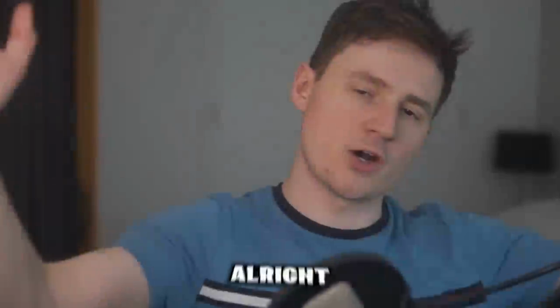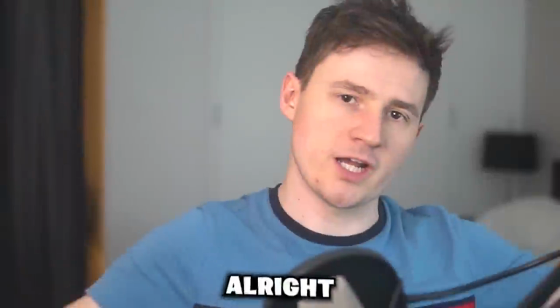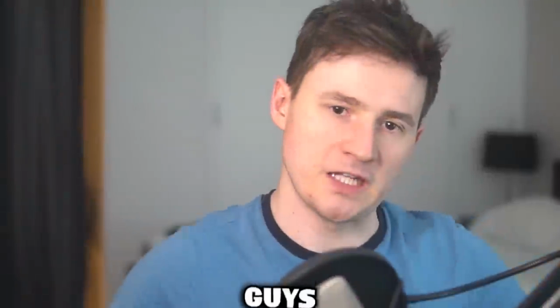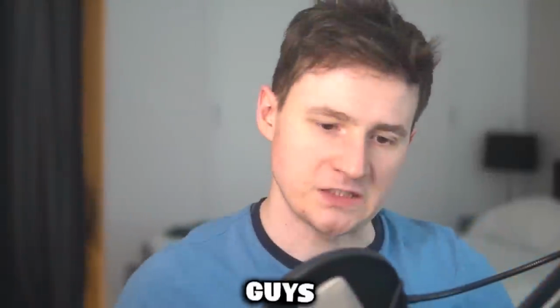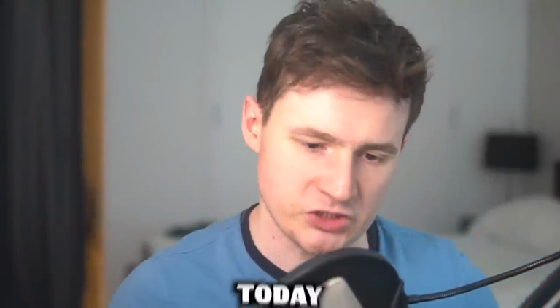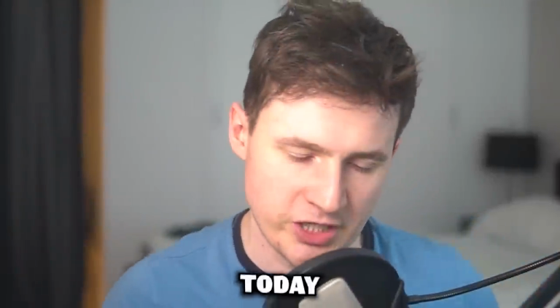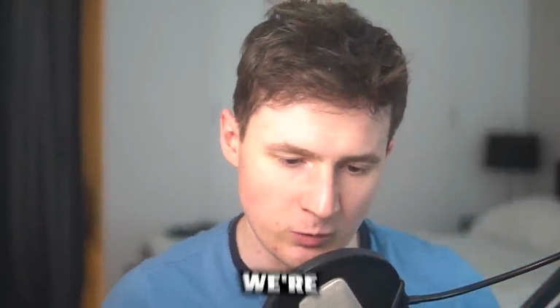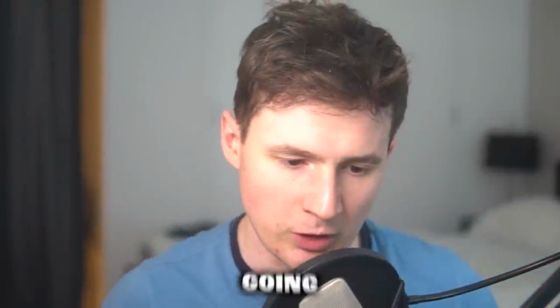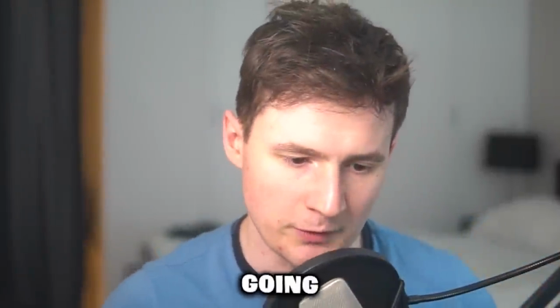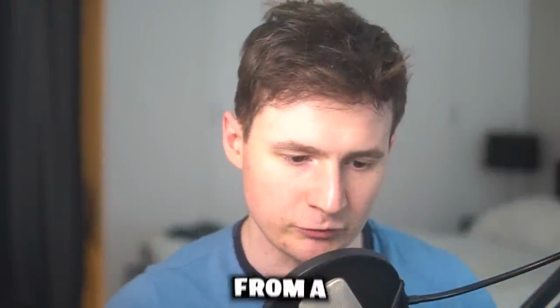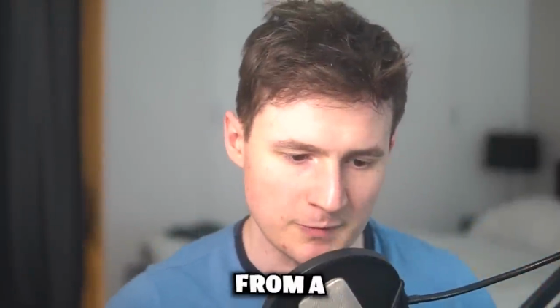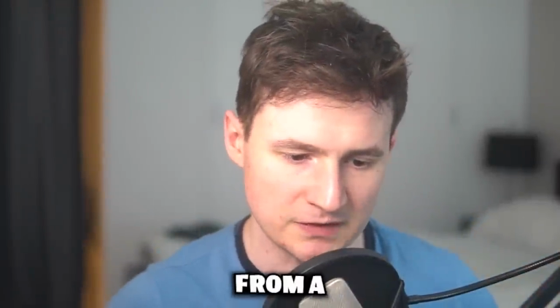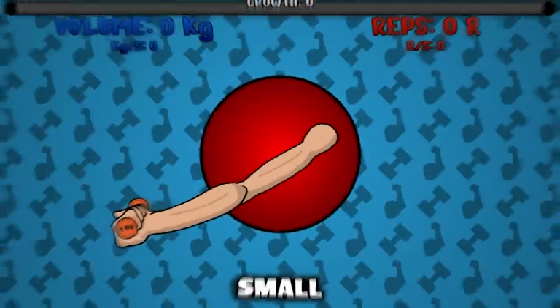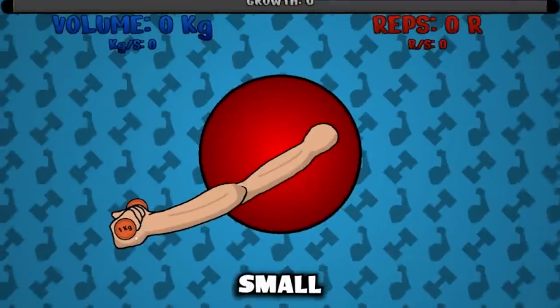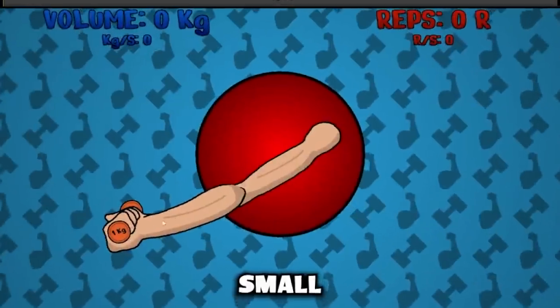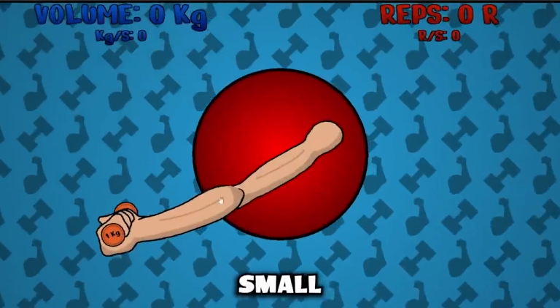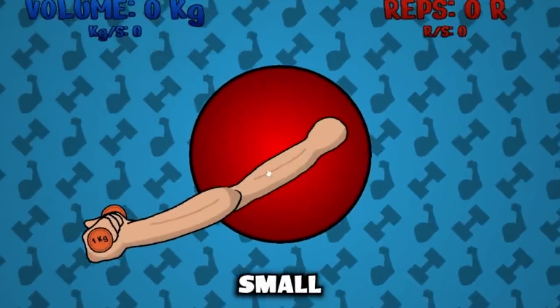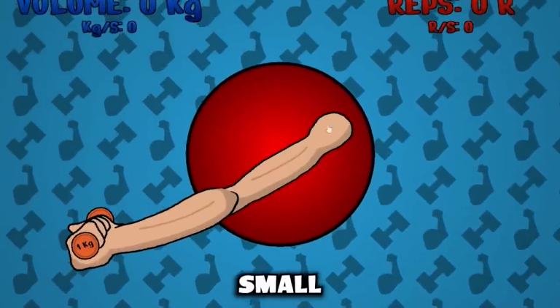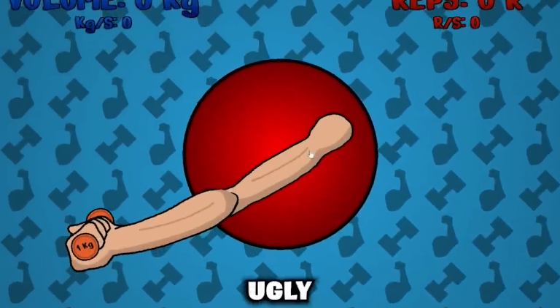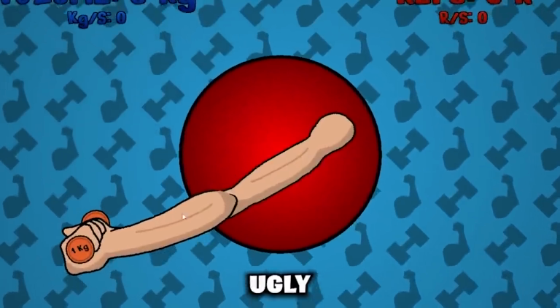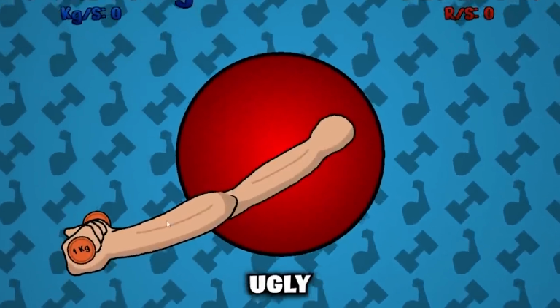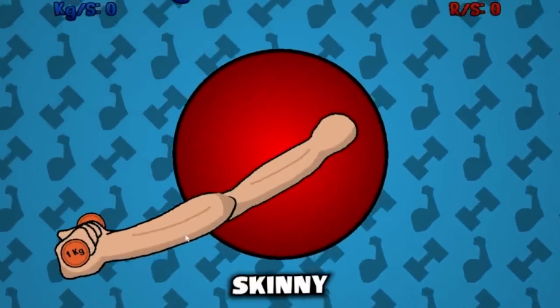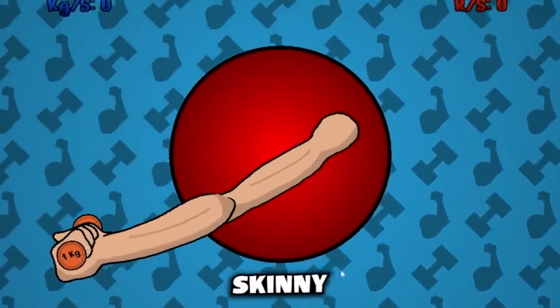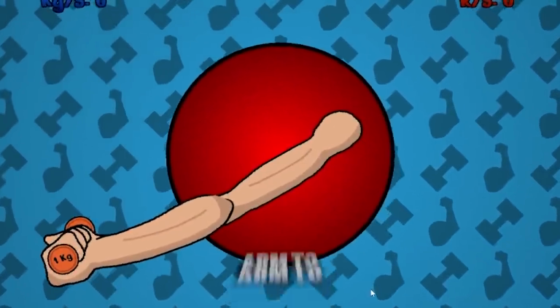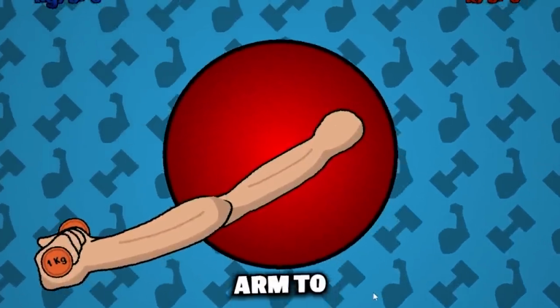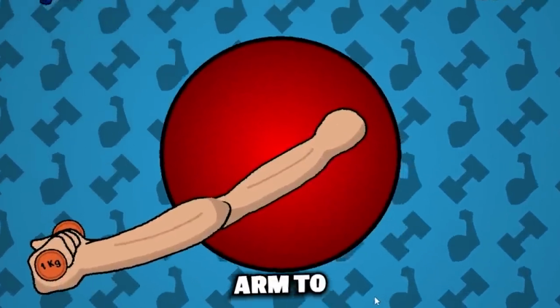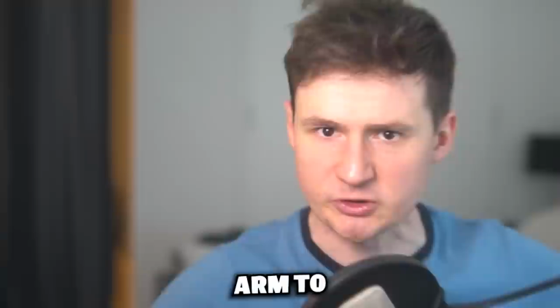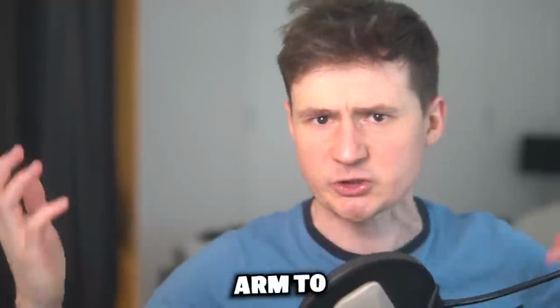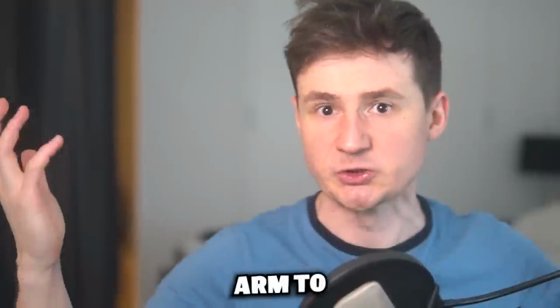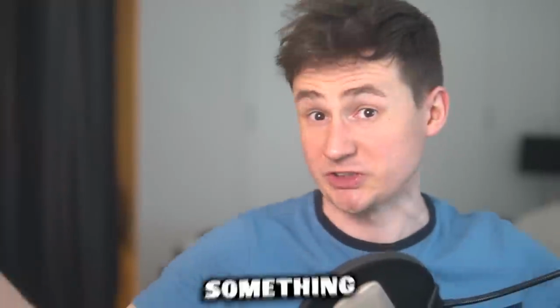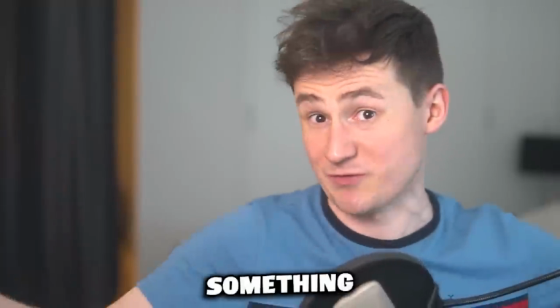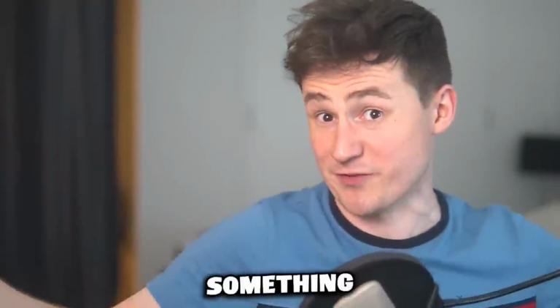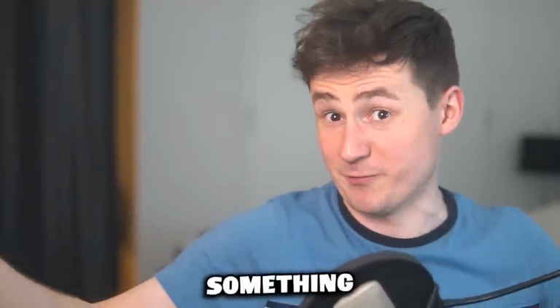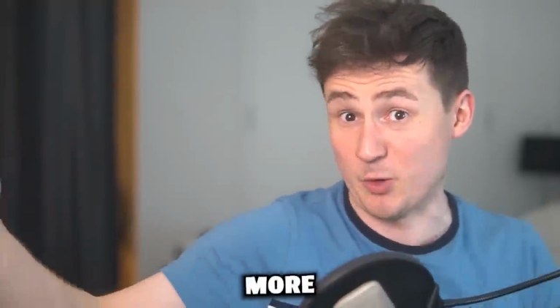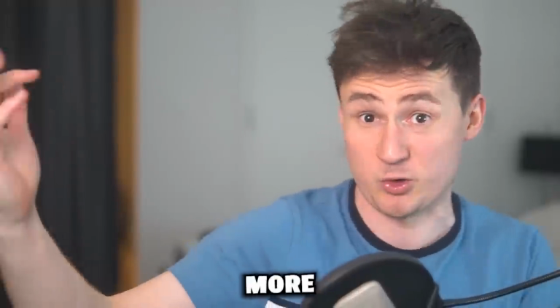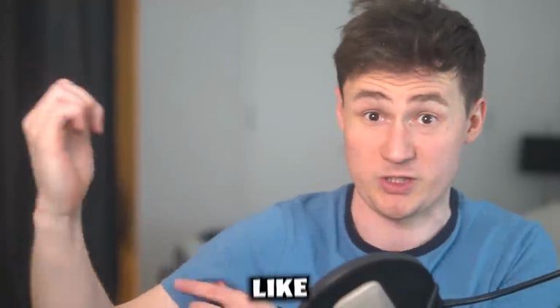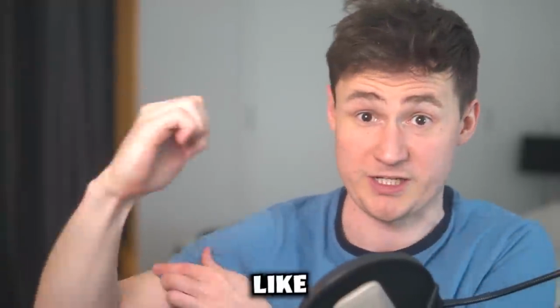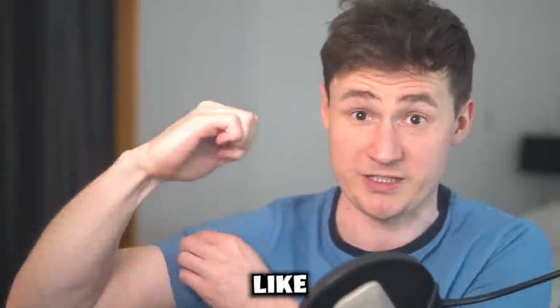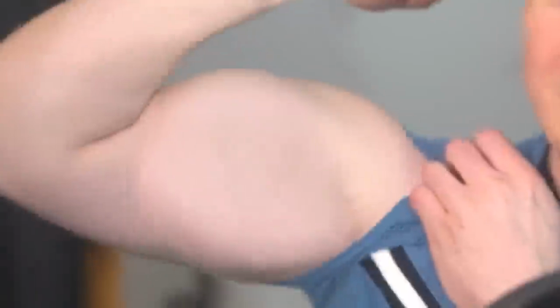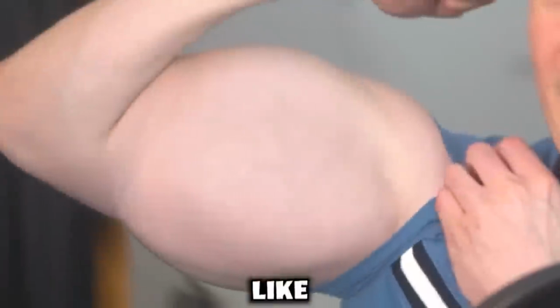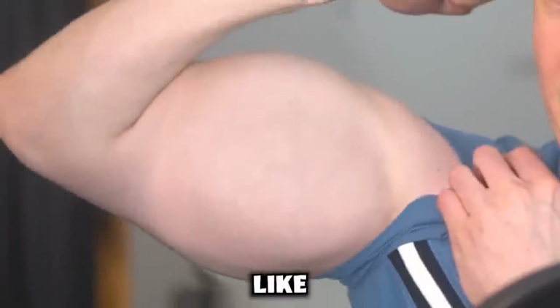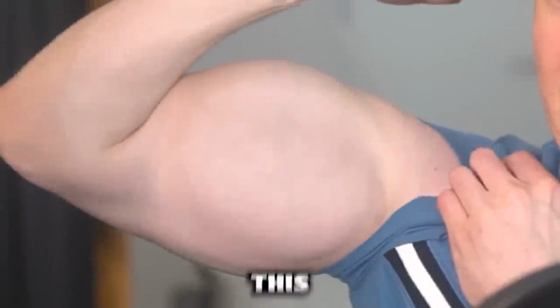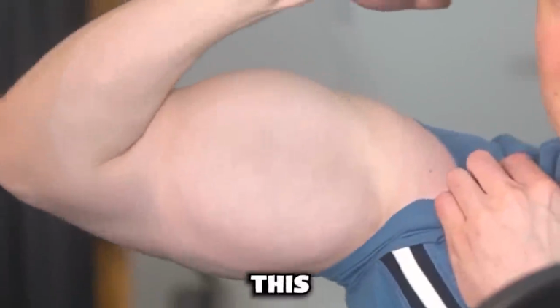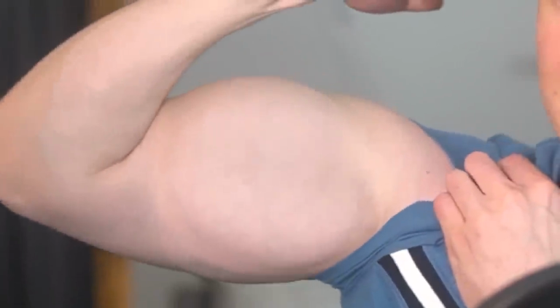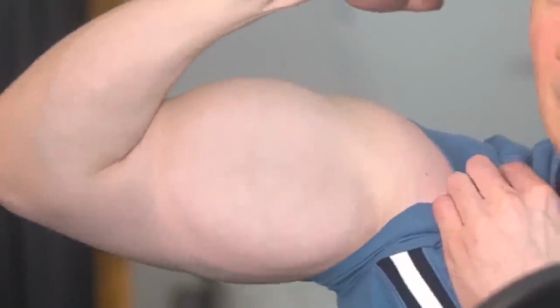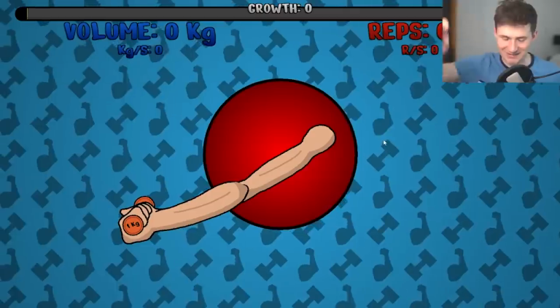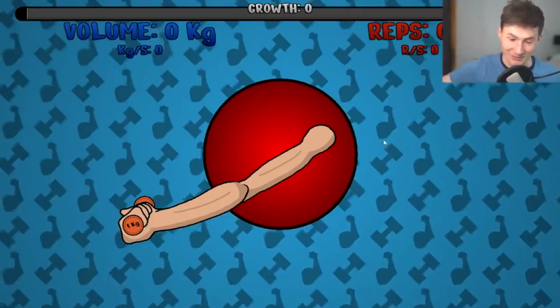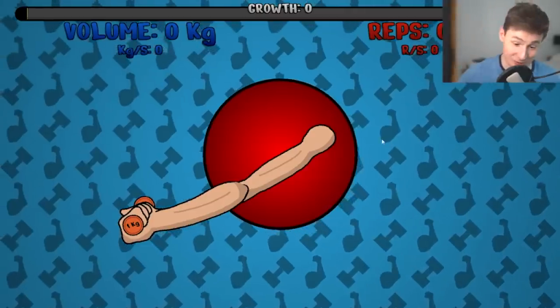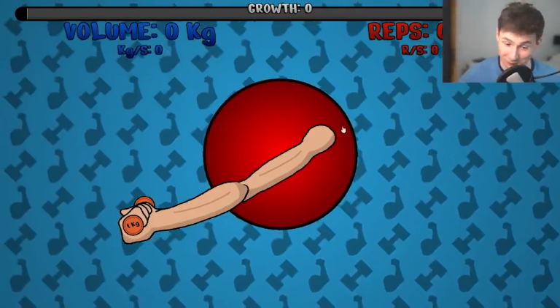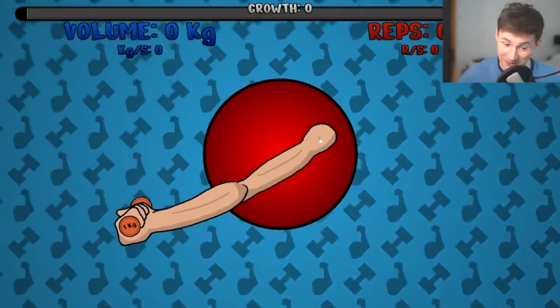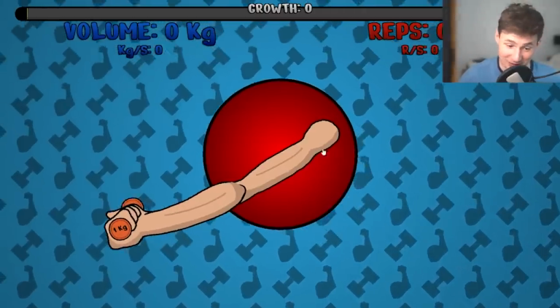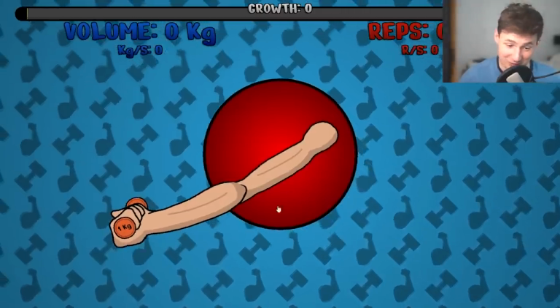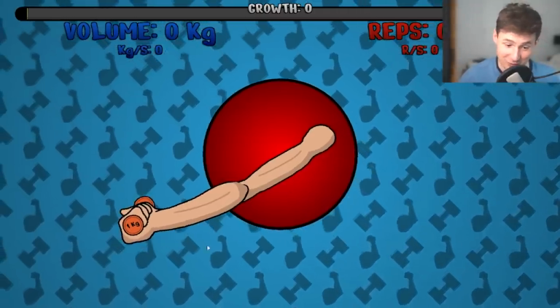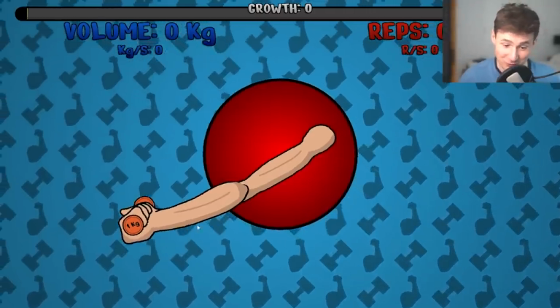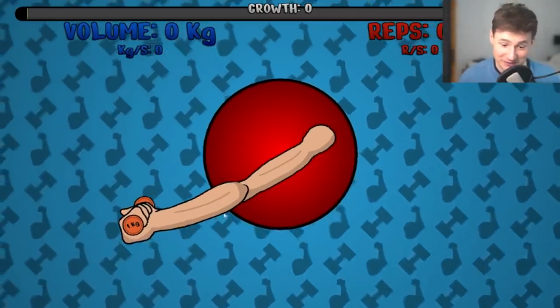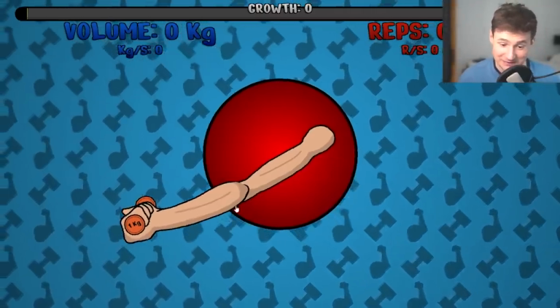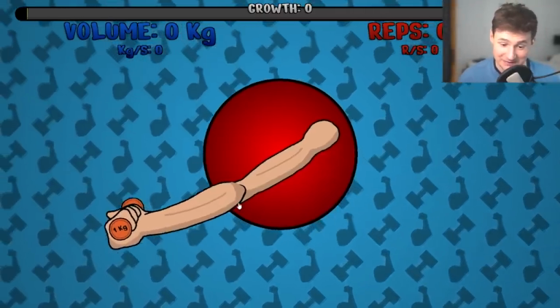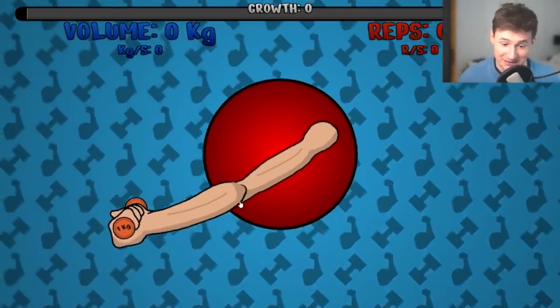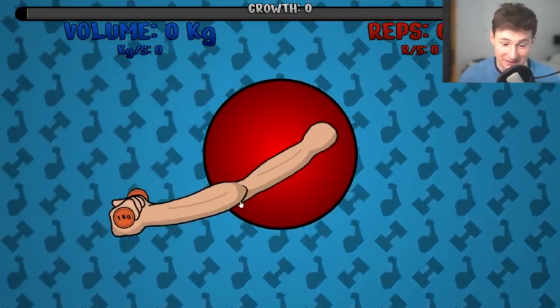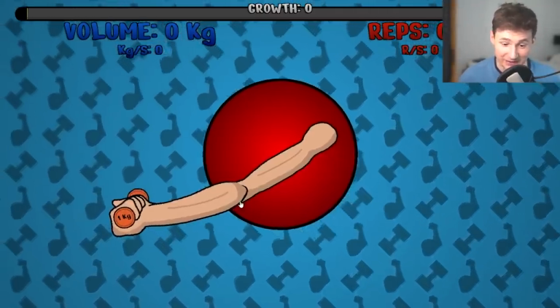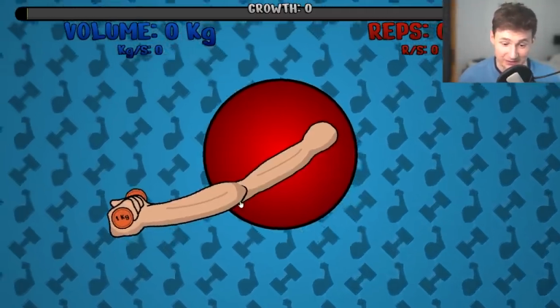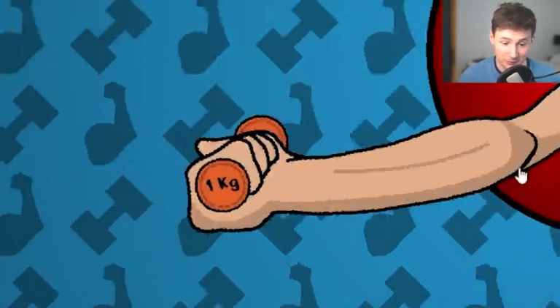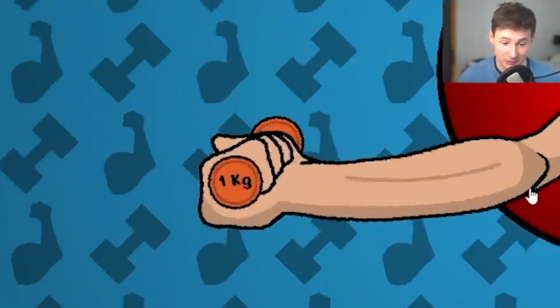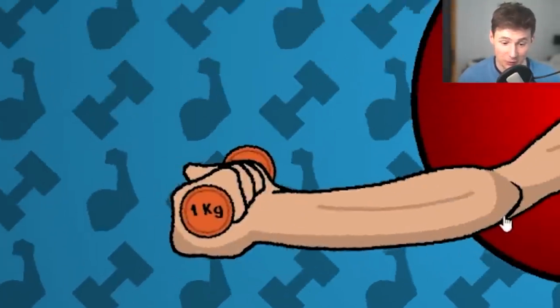All right guys, today we're going from a small, ugly, skinny arm to something more like this. And all we gotta do is click. Here we go.